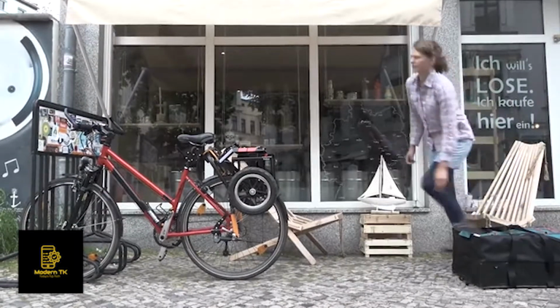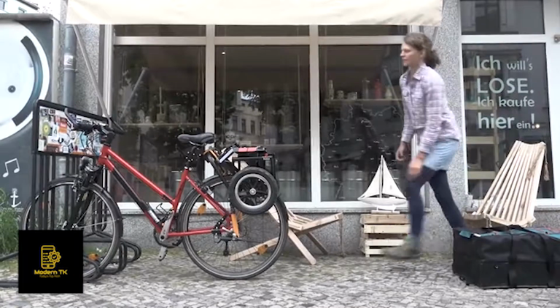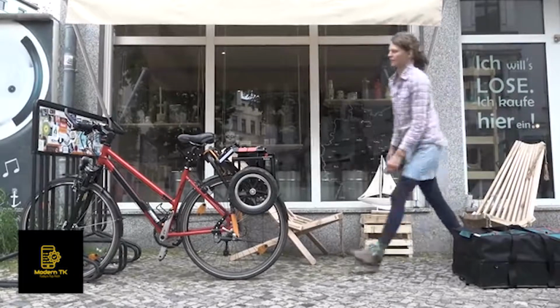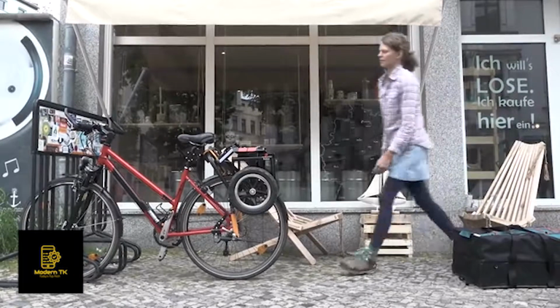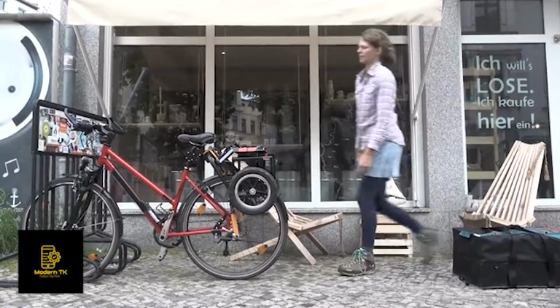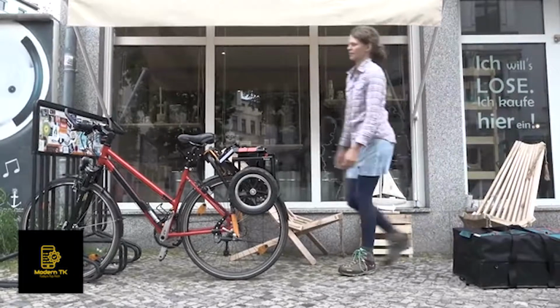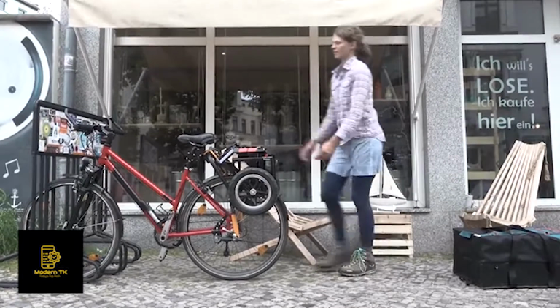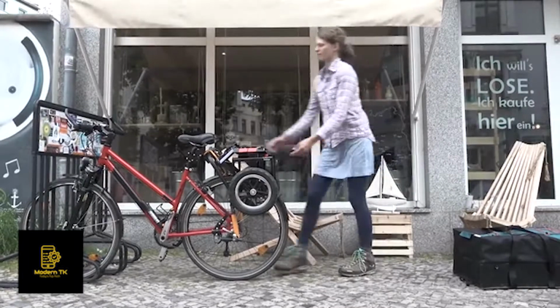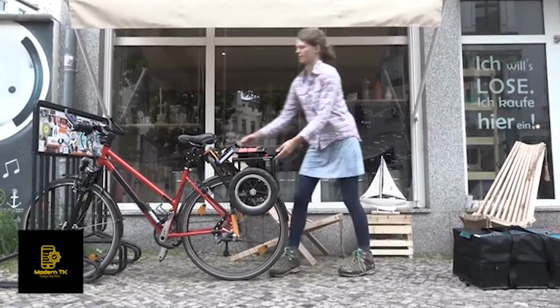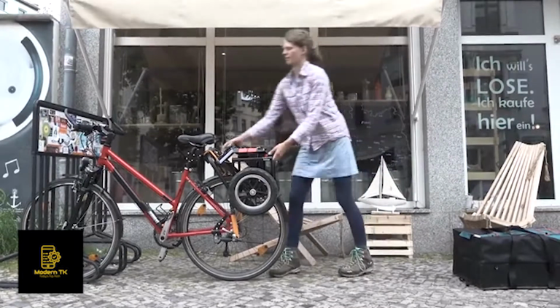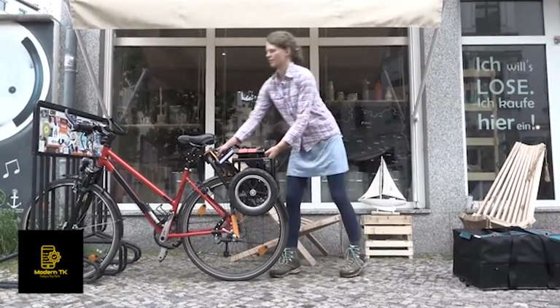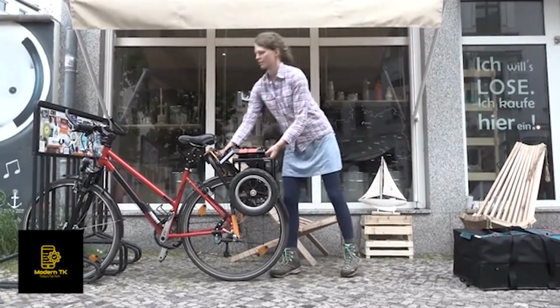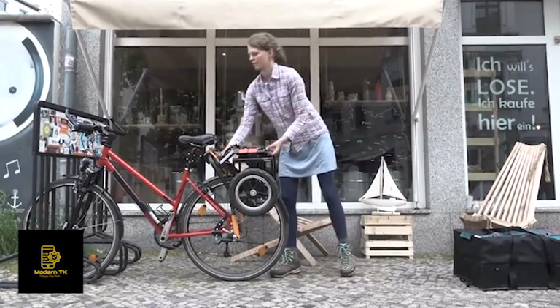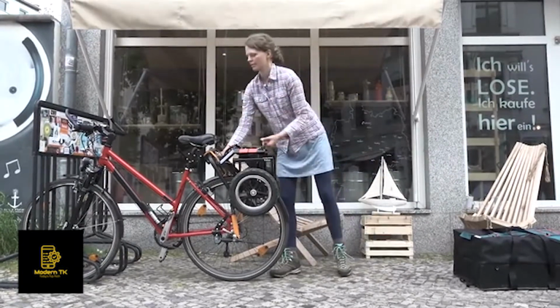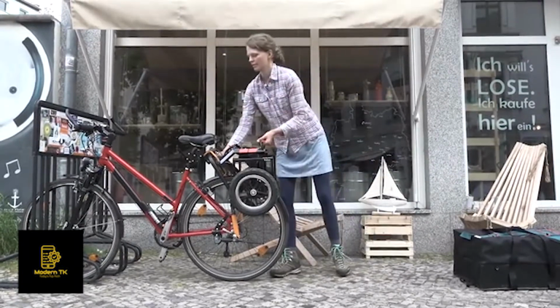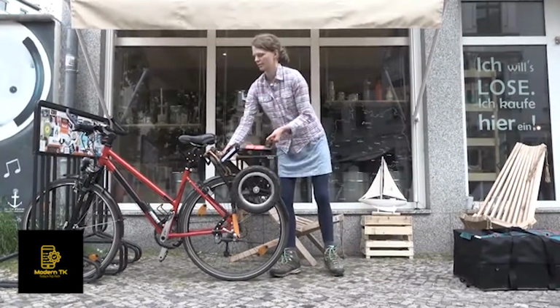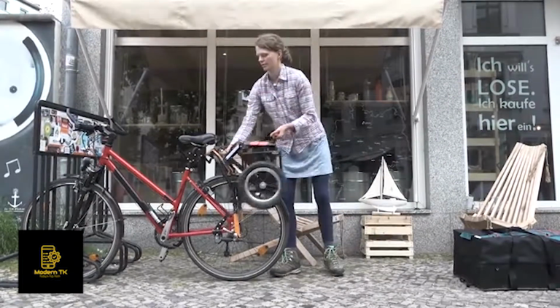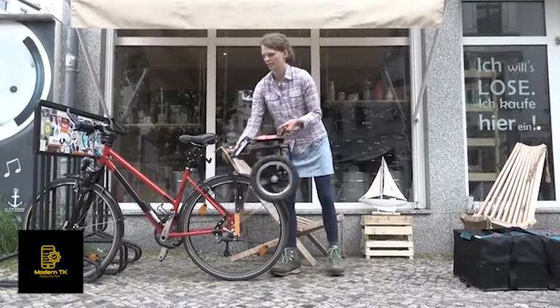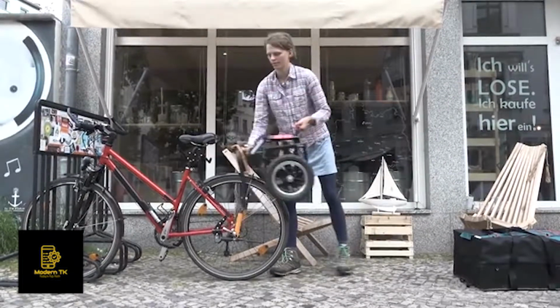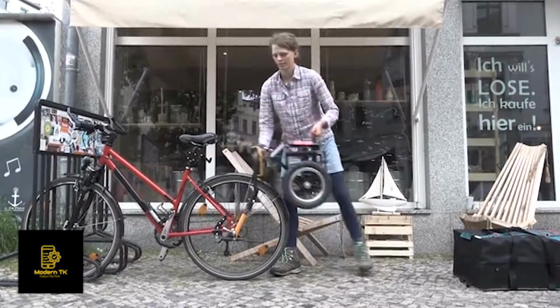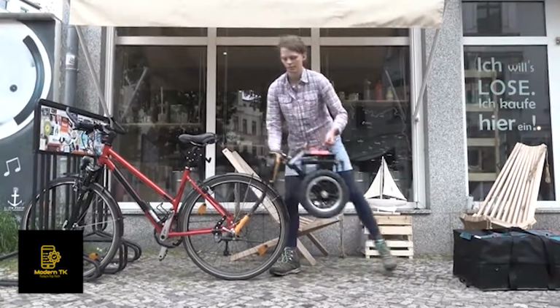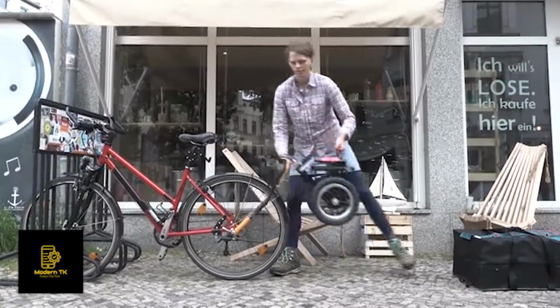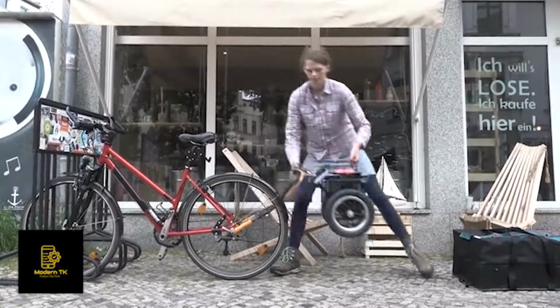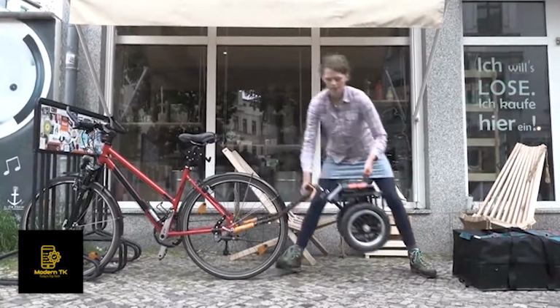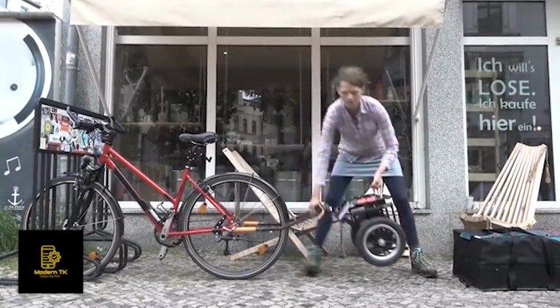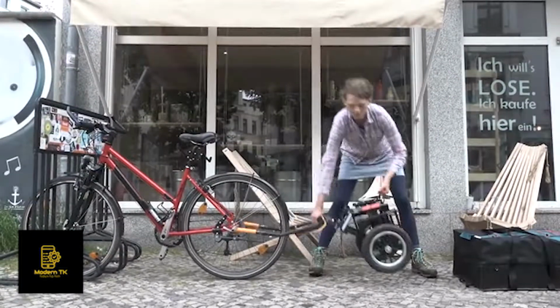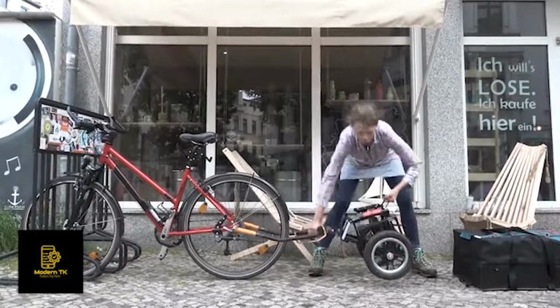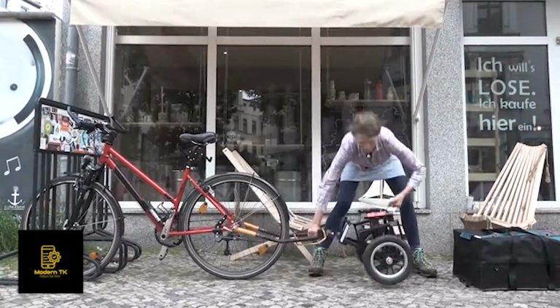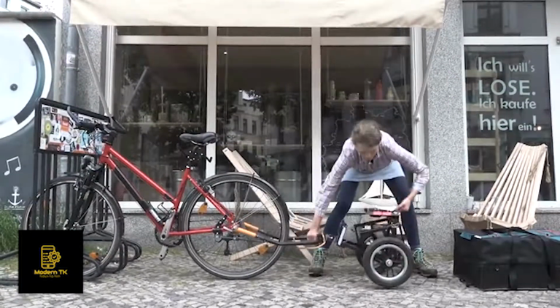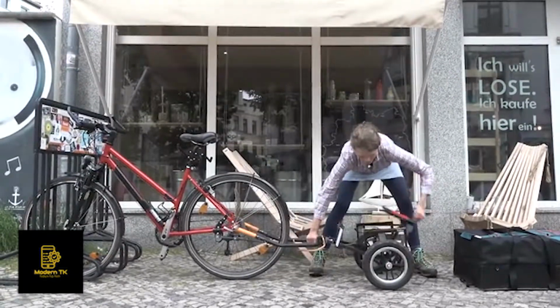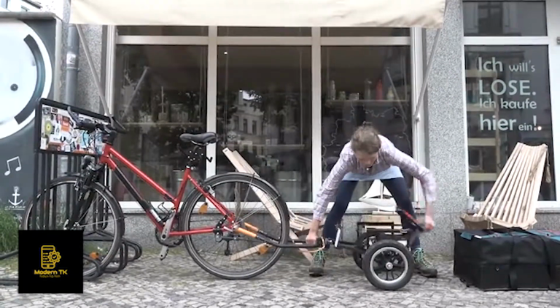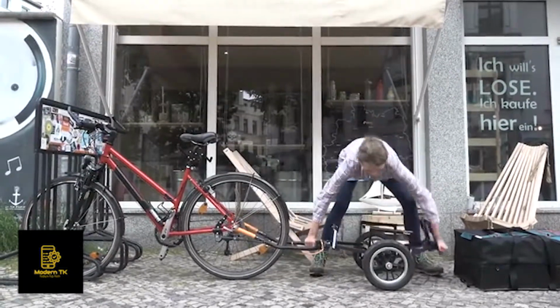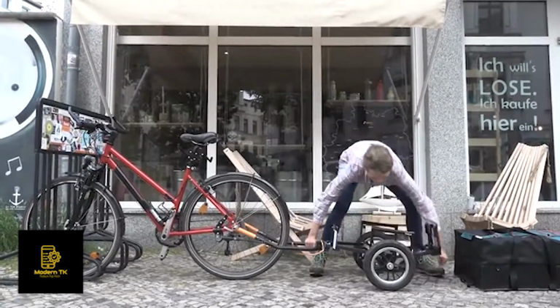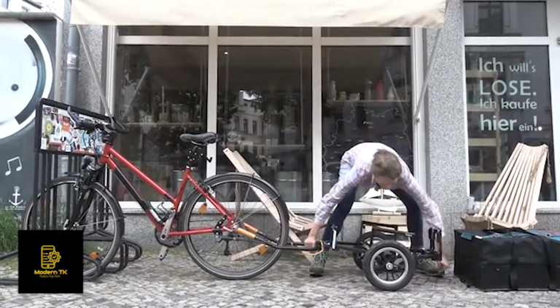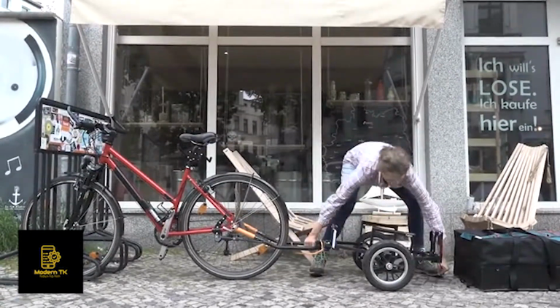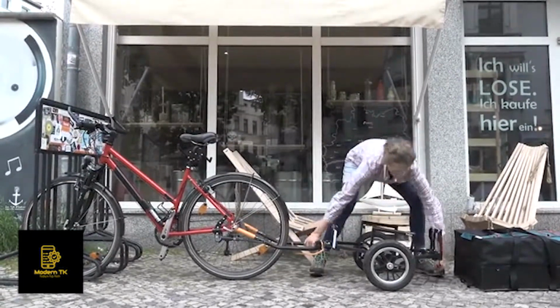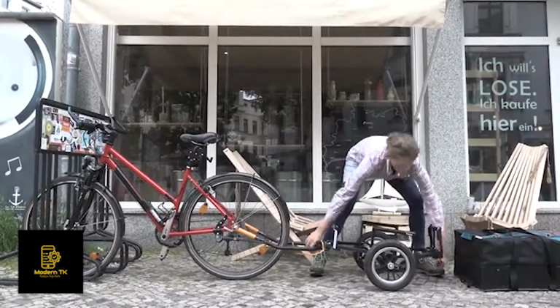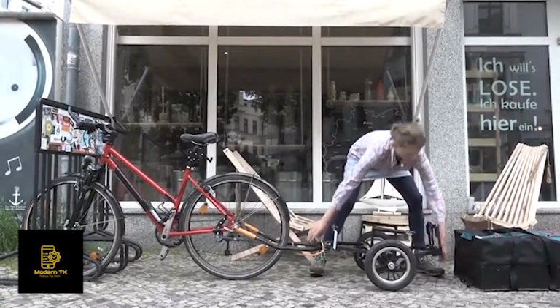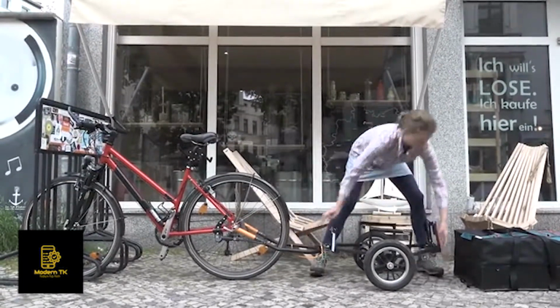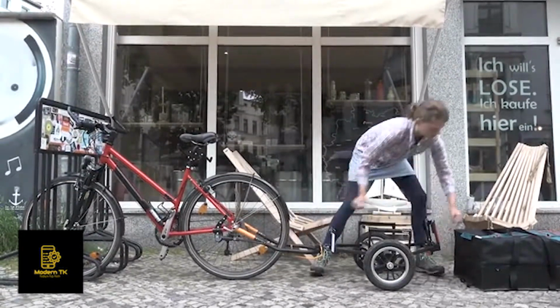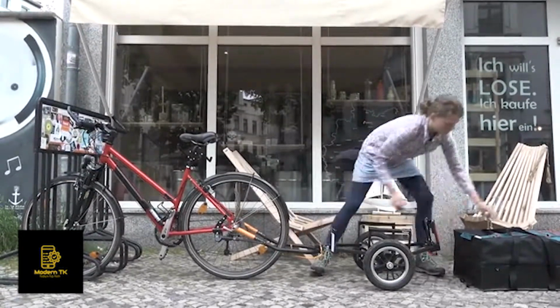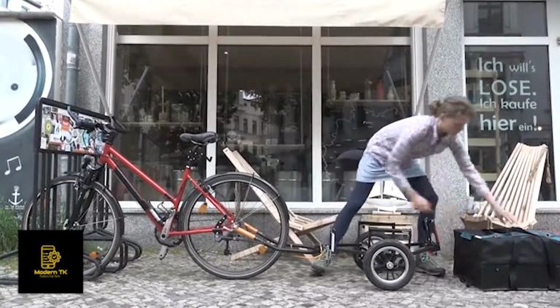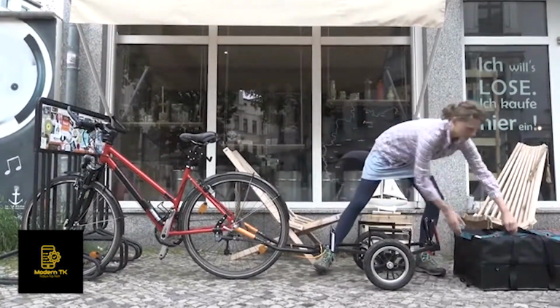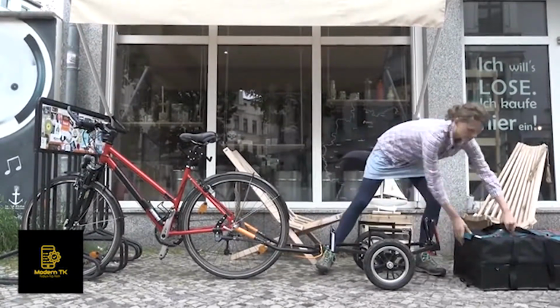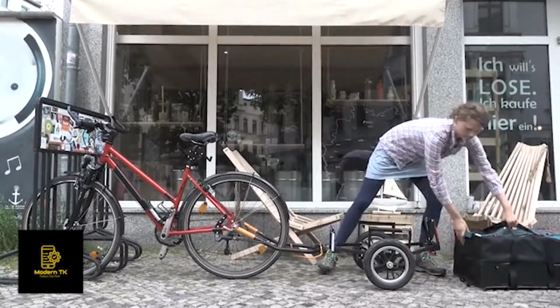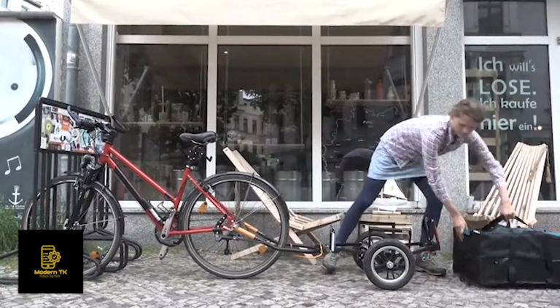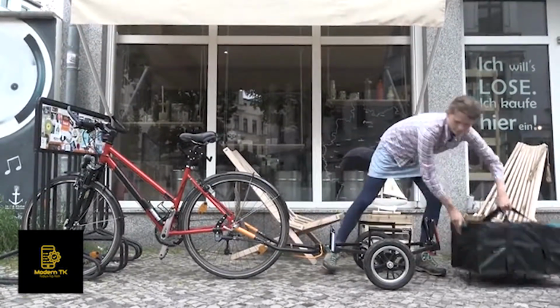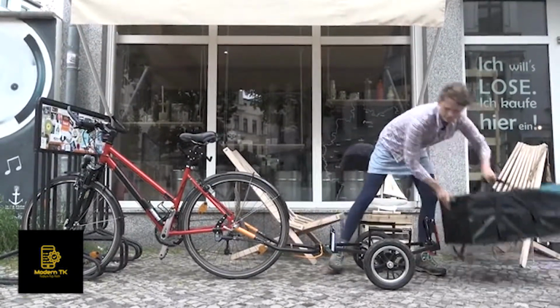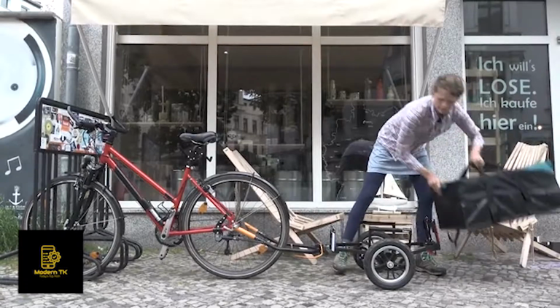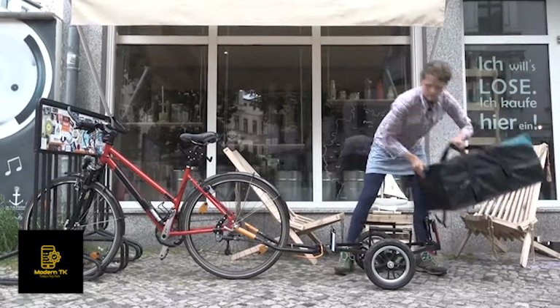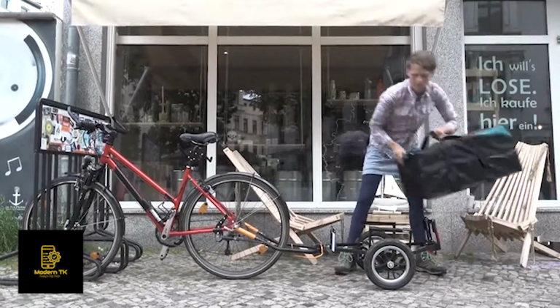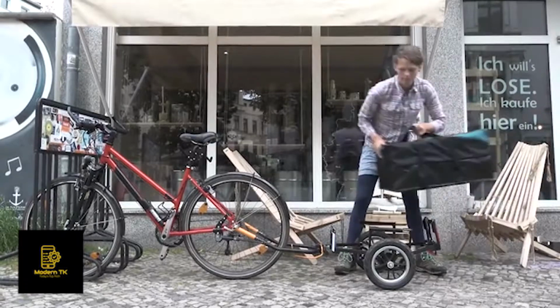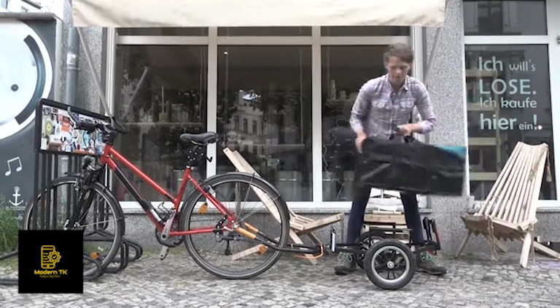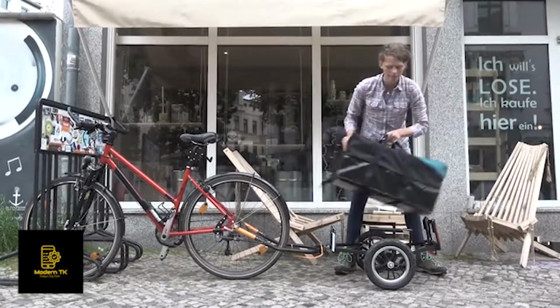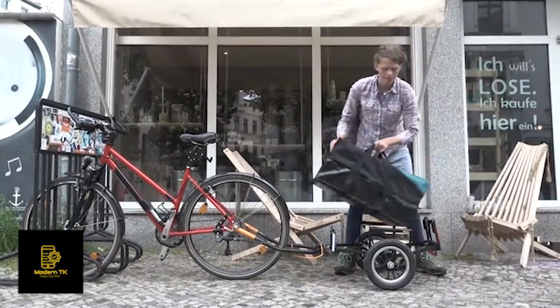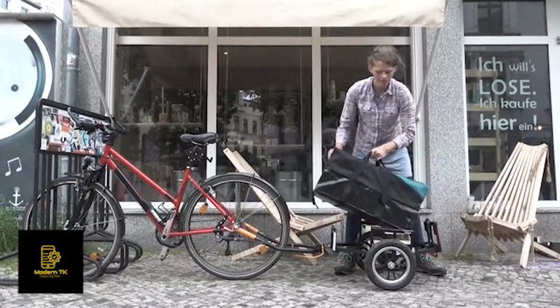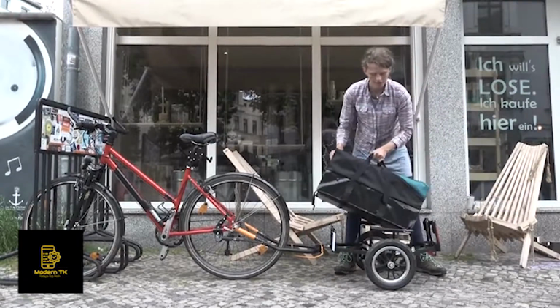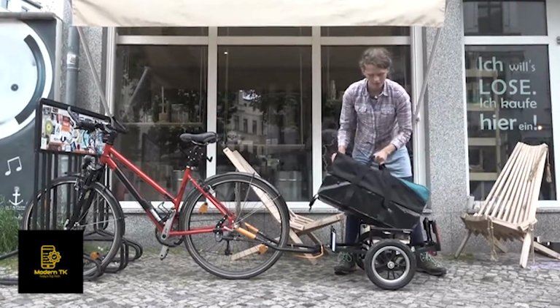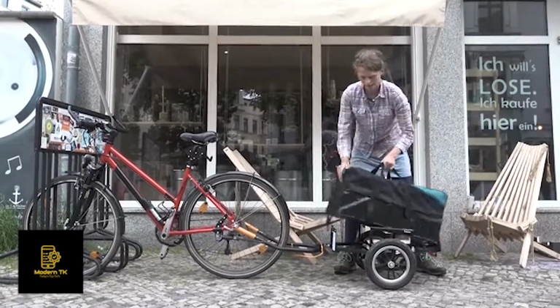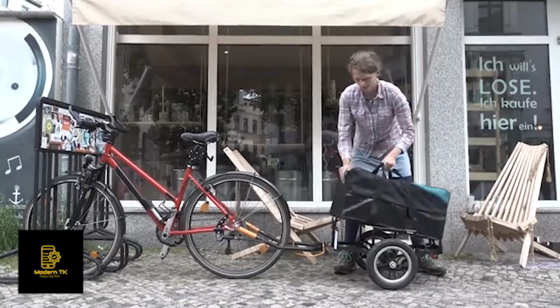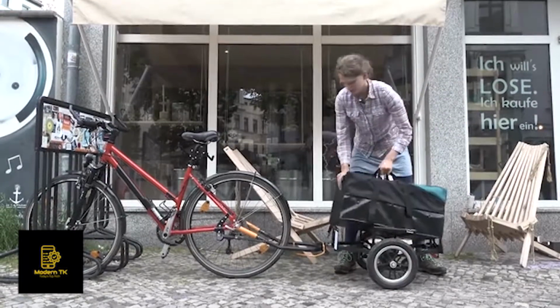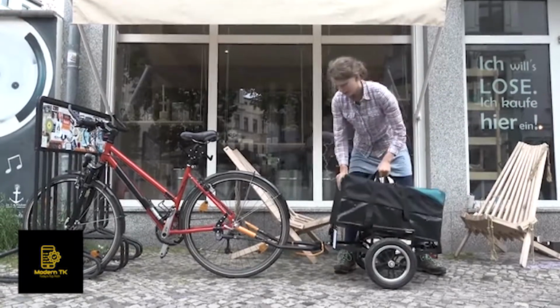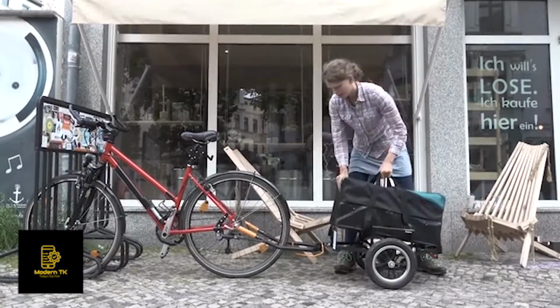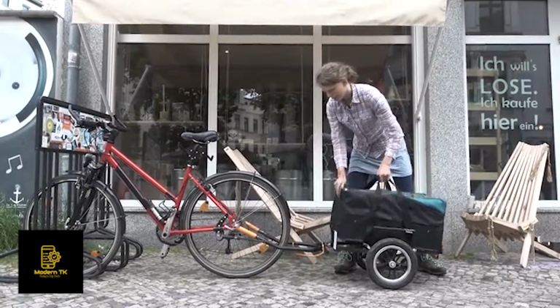Back on your bike, Tranox can be folded out with a flick of the wrist. Place the bag and you are ready to go.